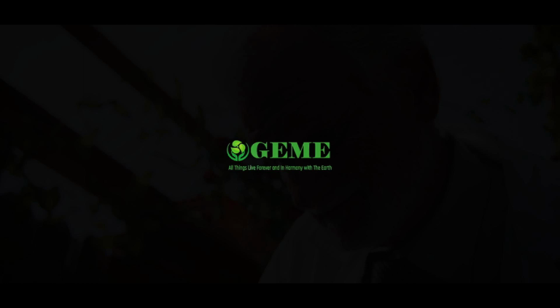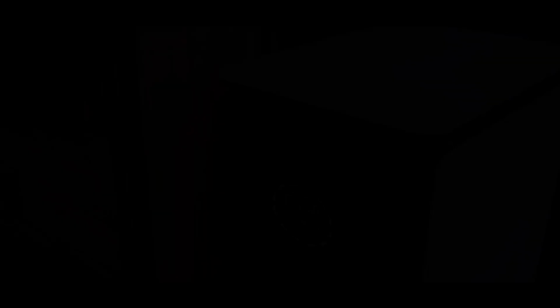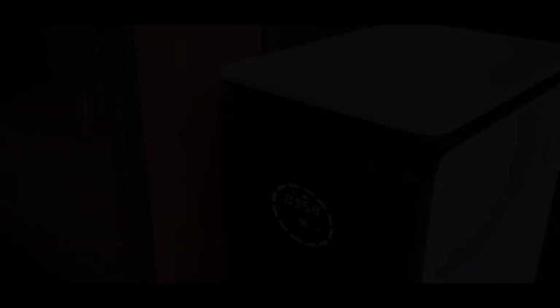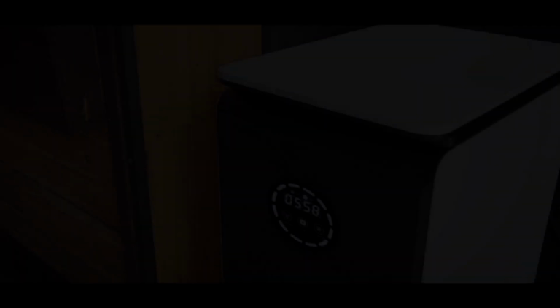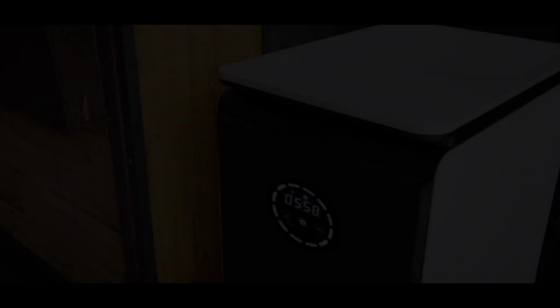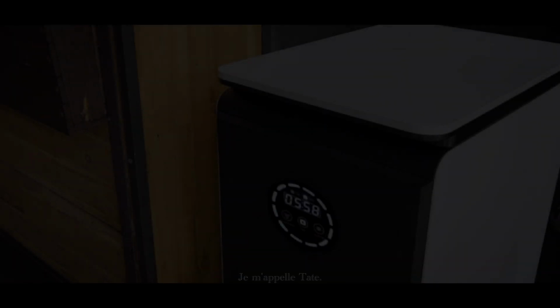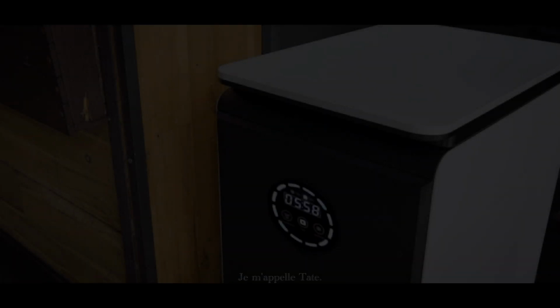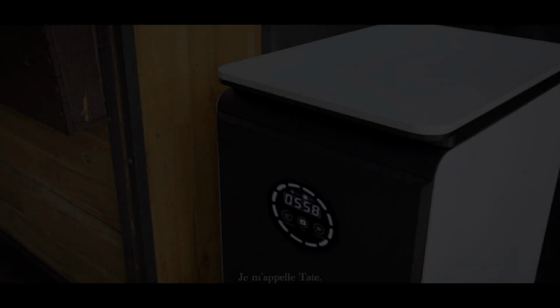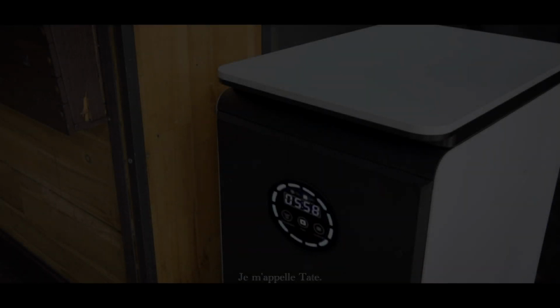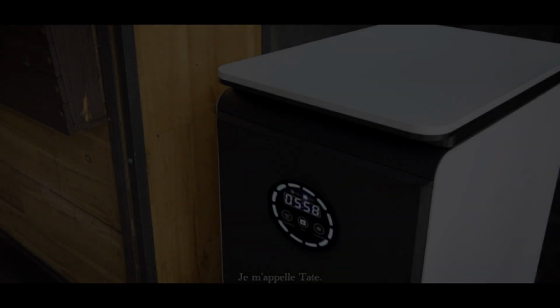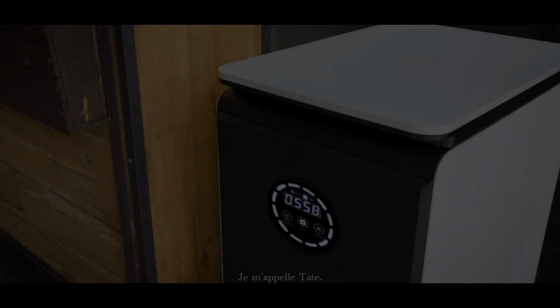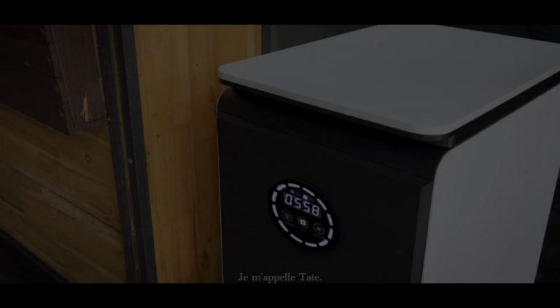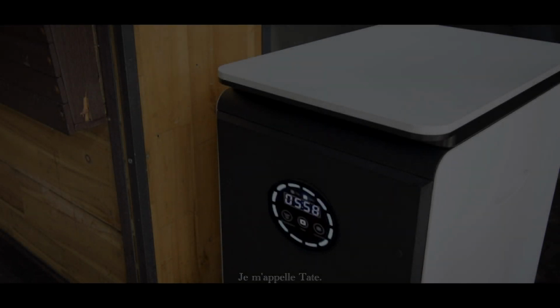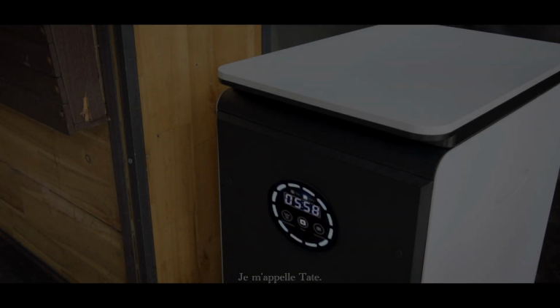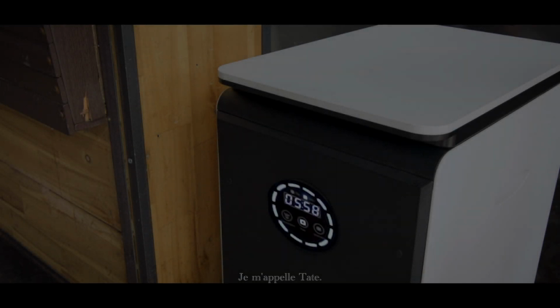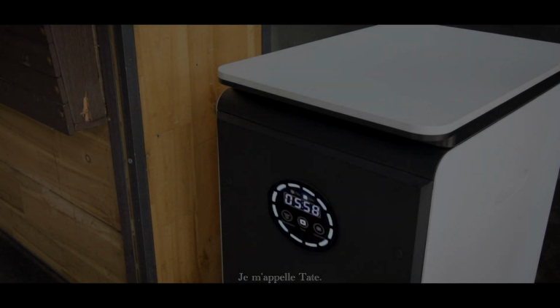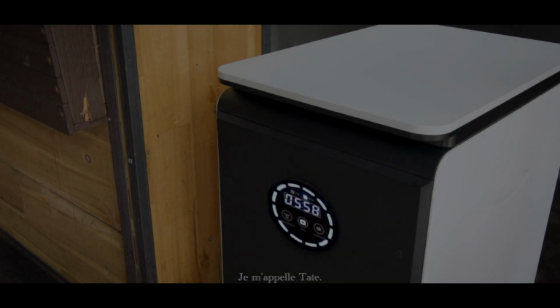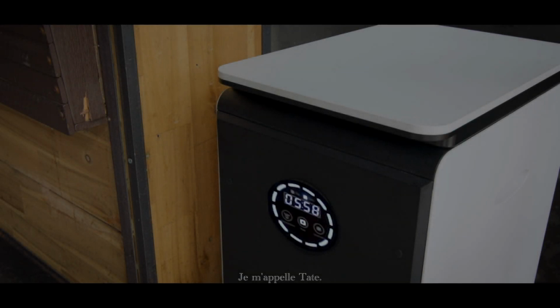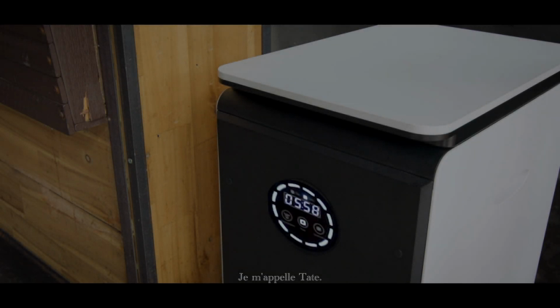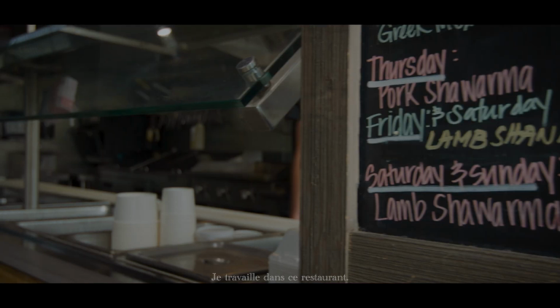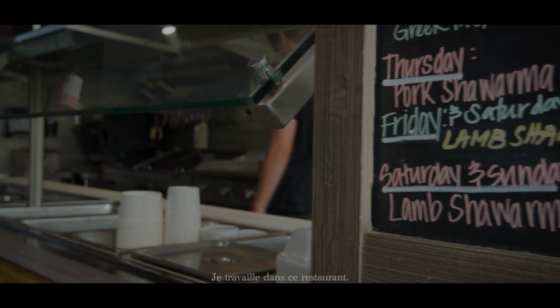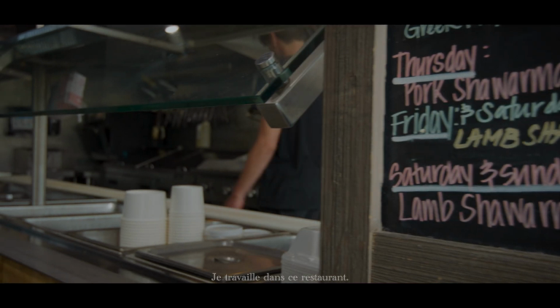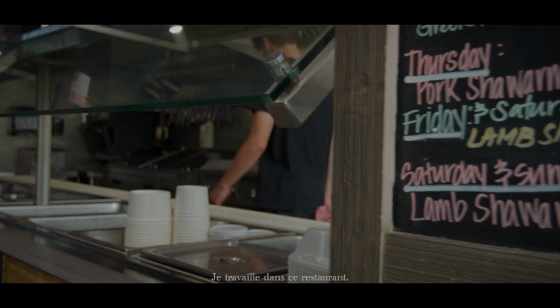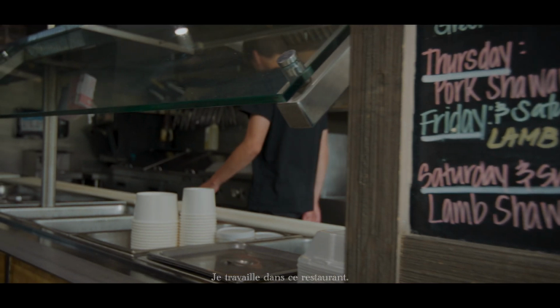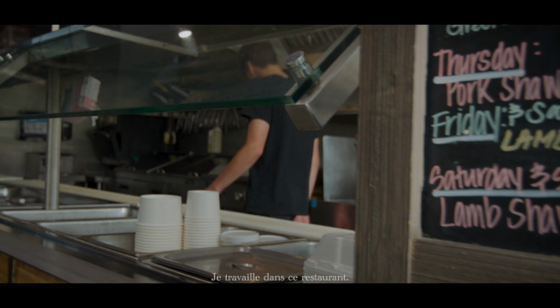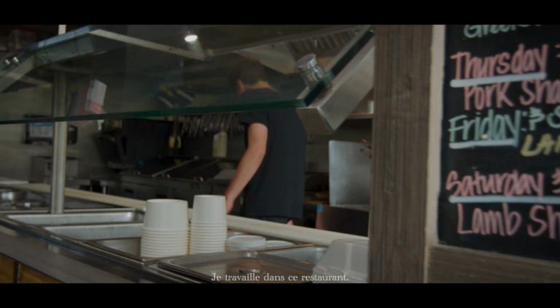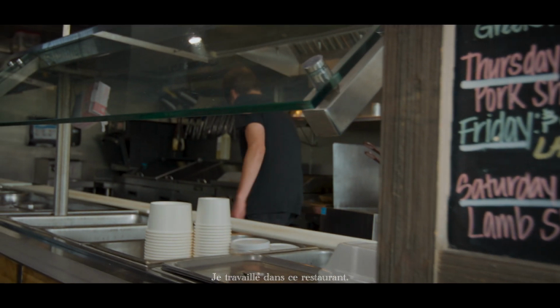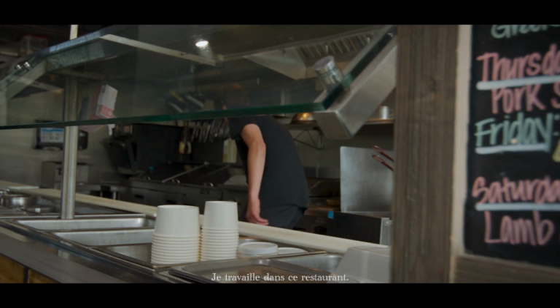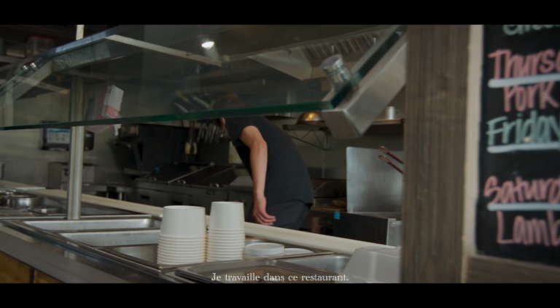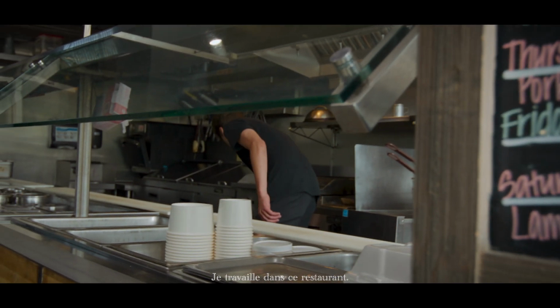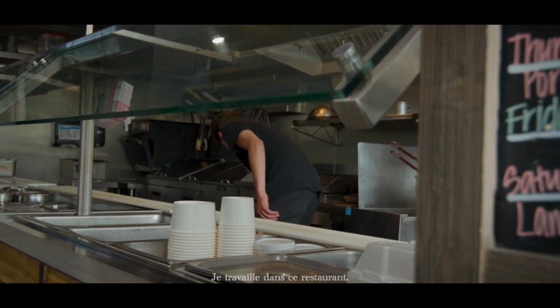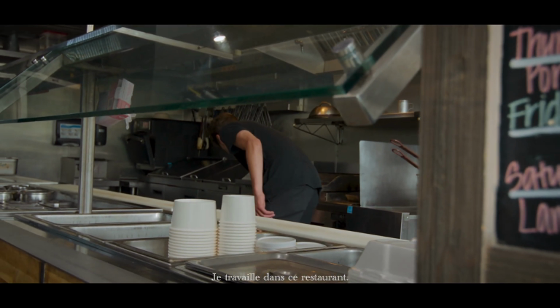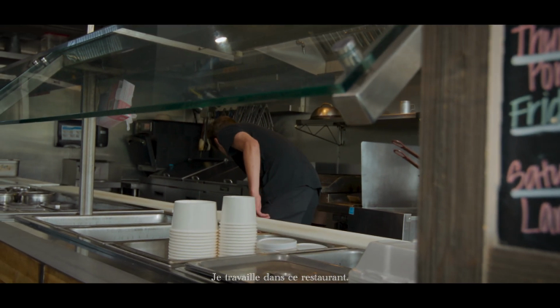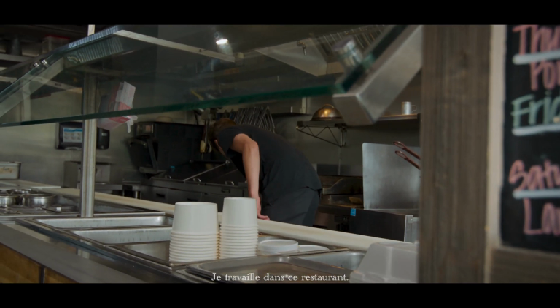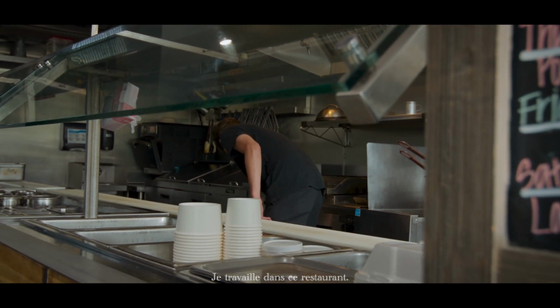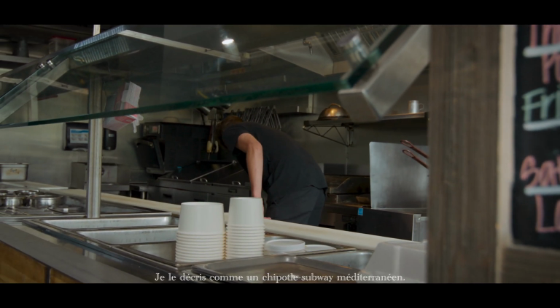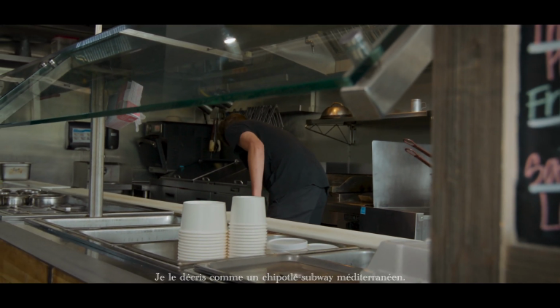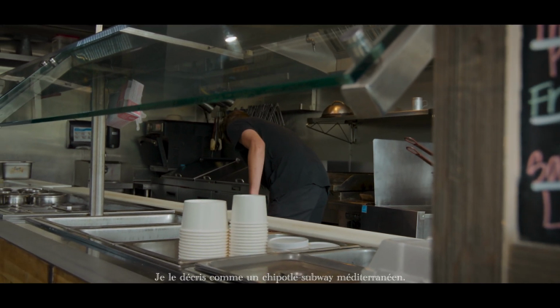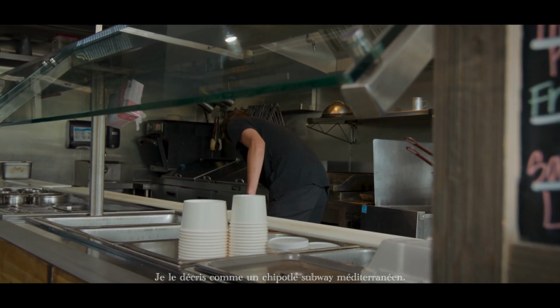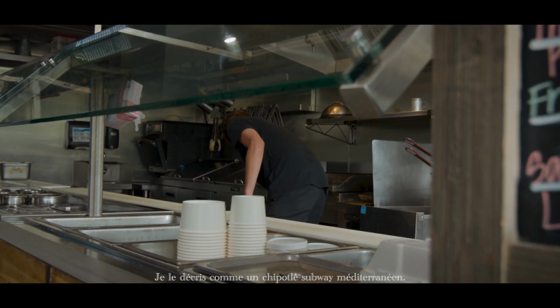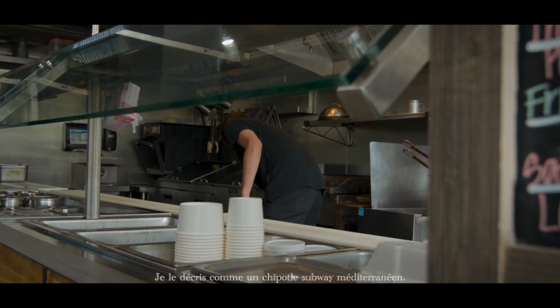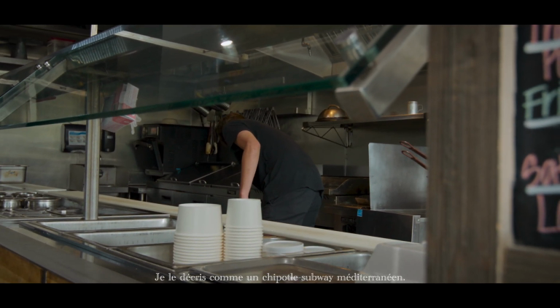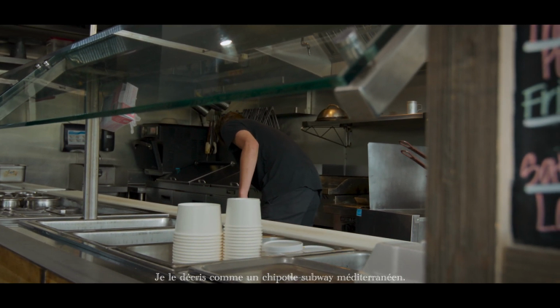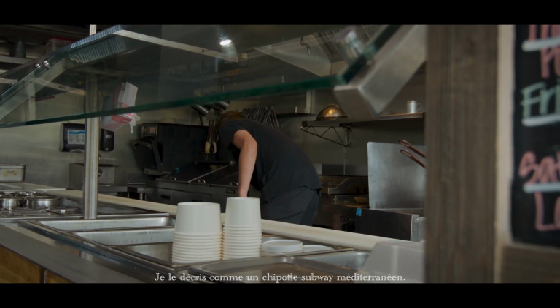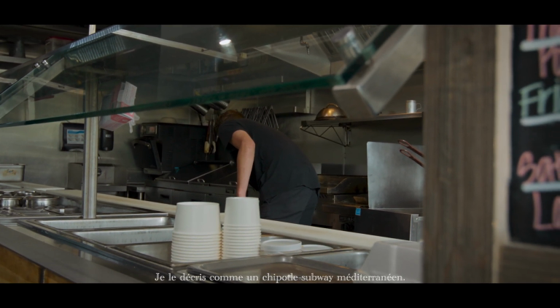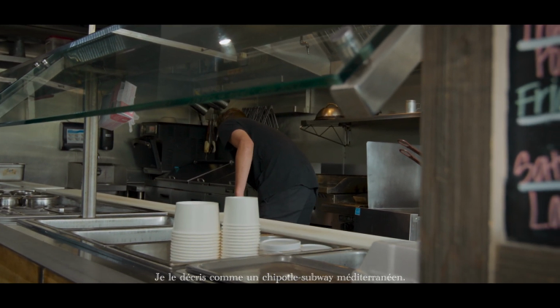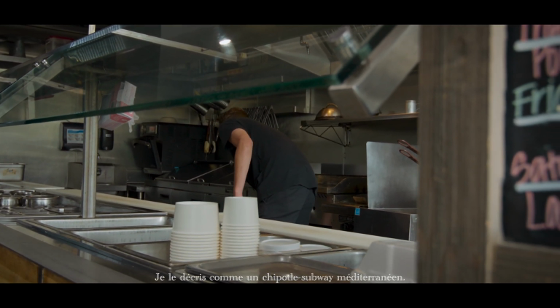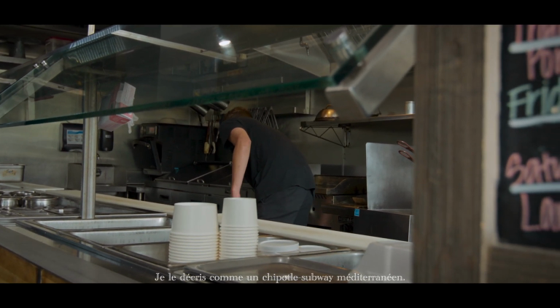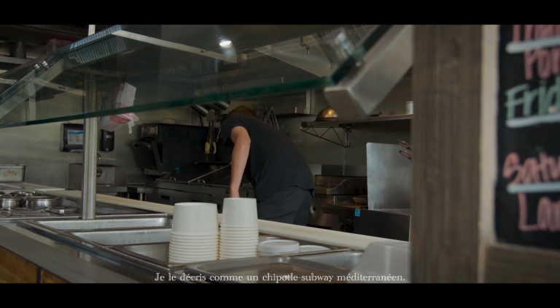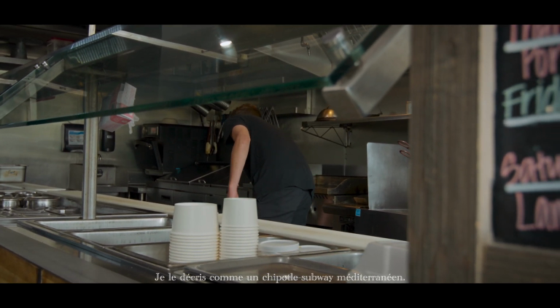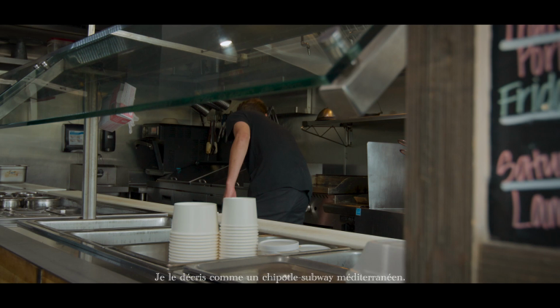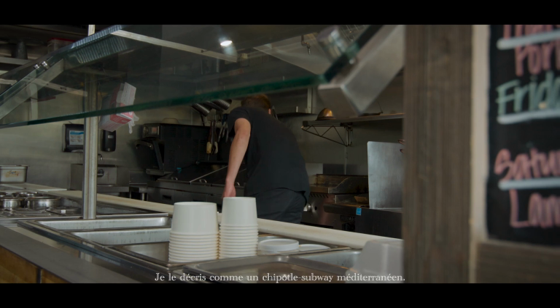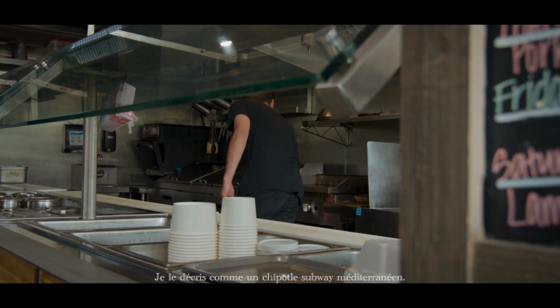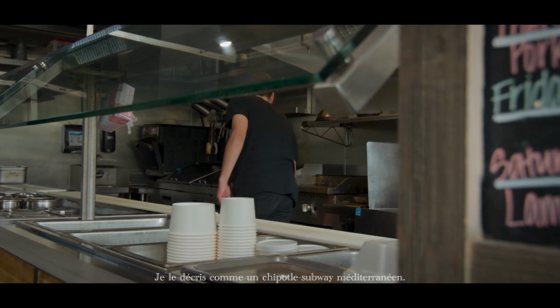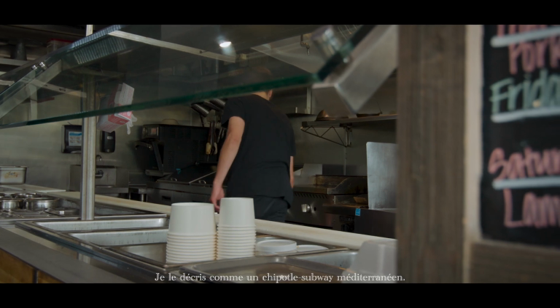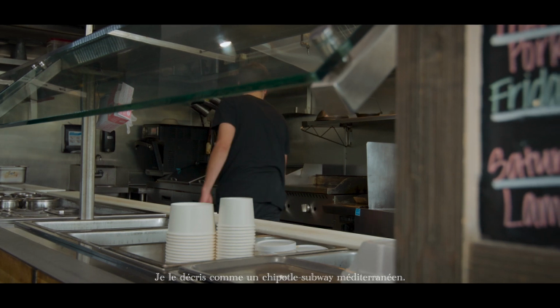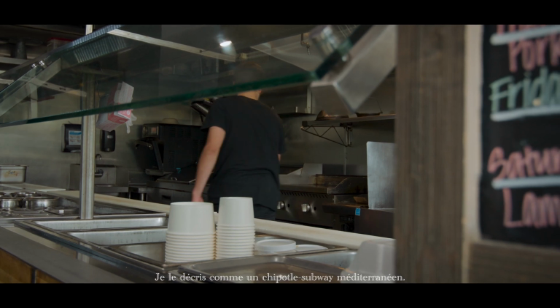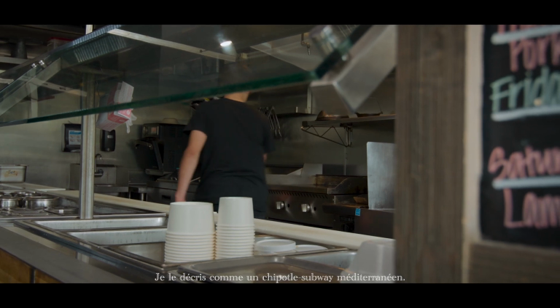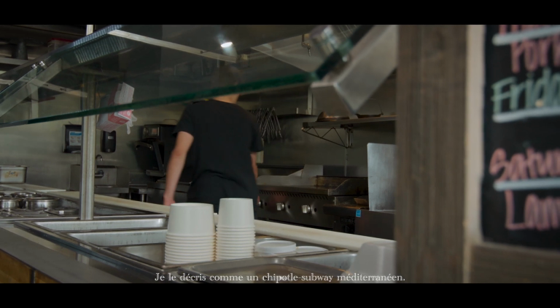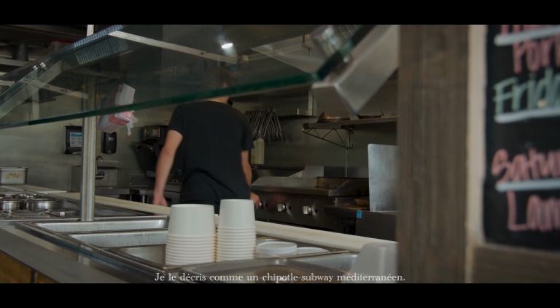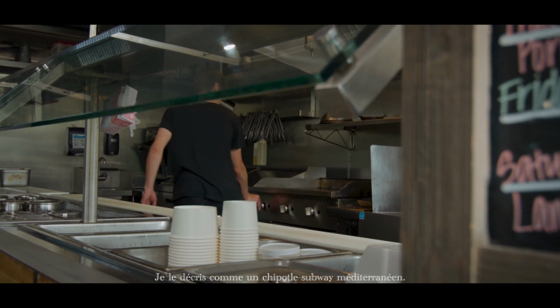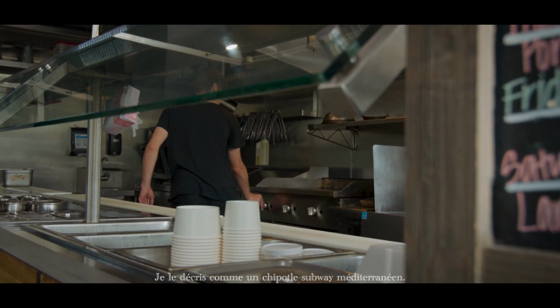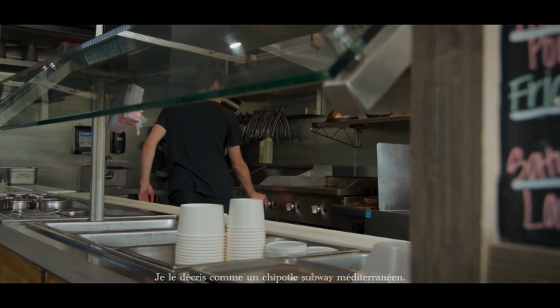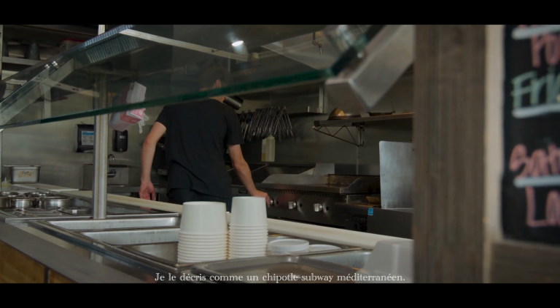My name is Tate. I work at this restaurant. I describe it as like a Mediterranean Chipotle subway.